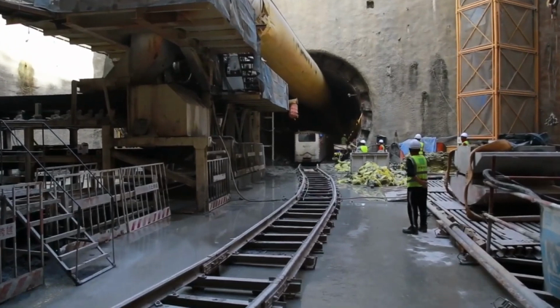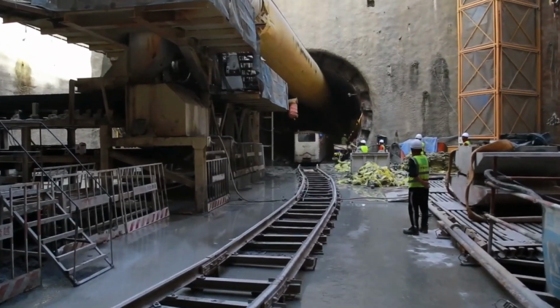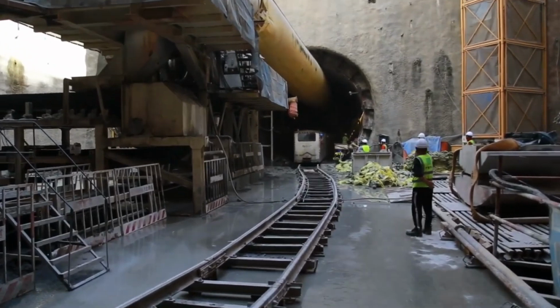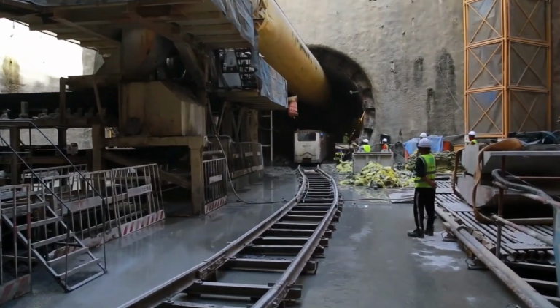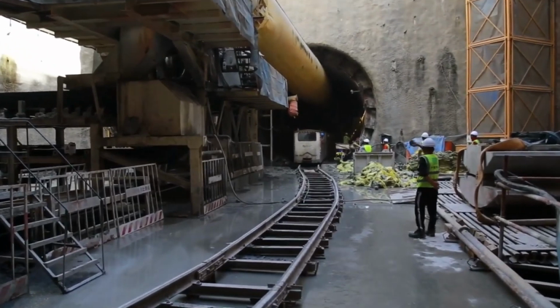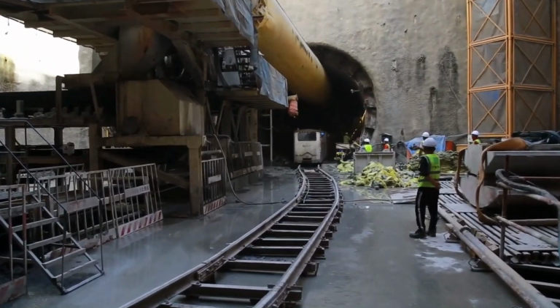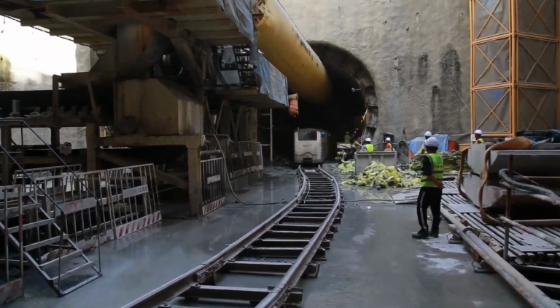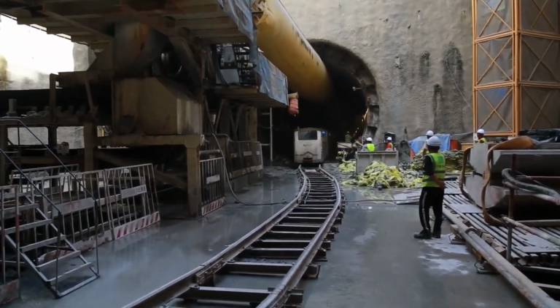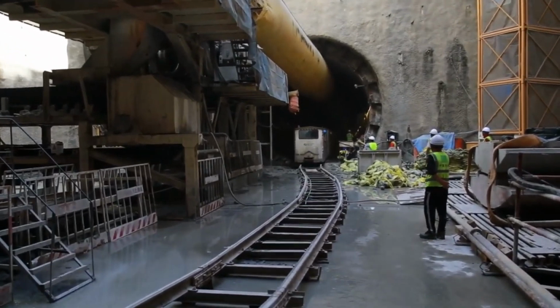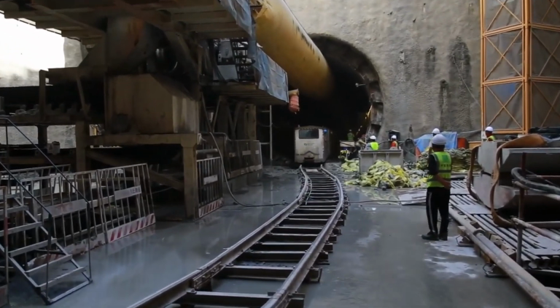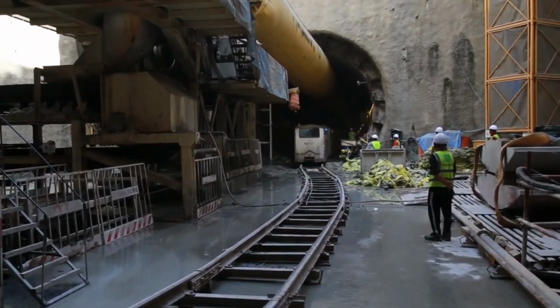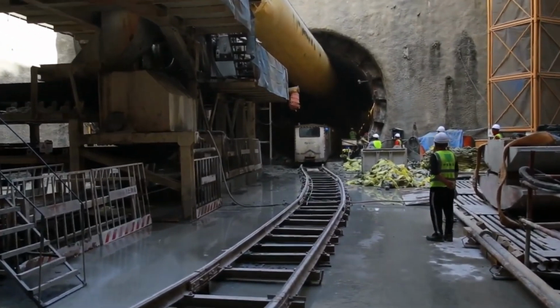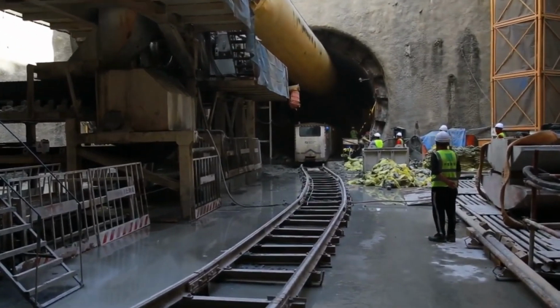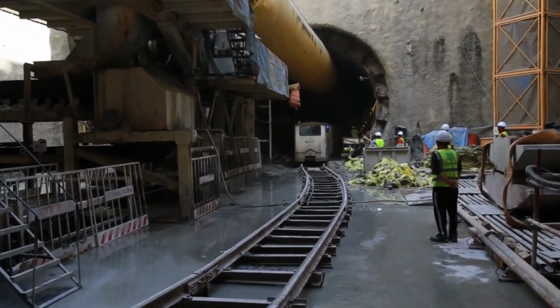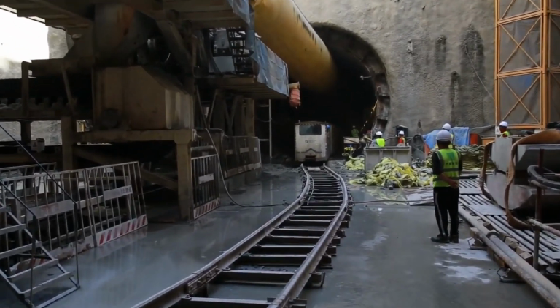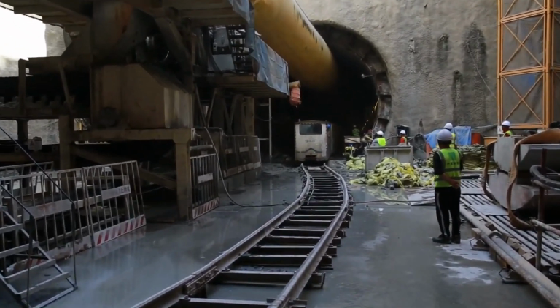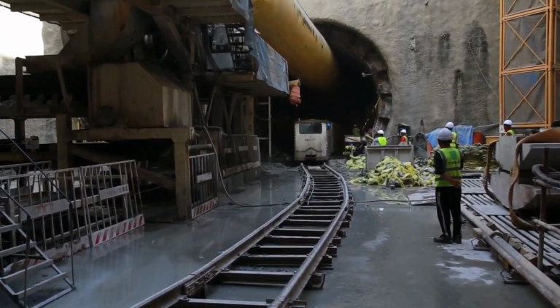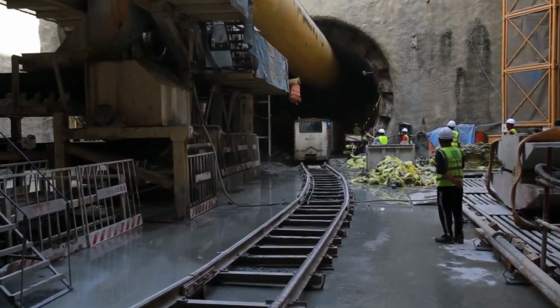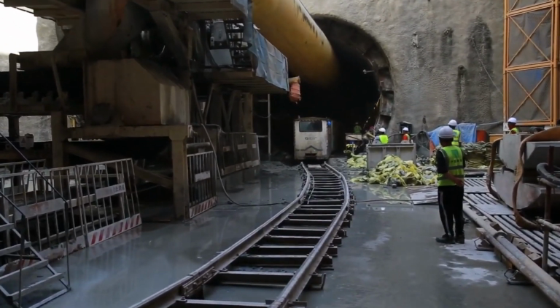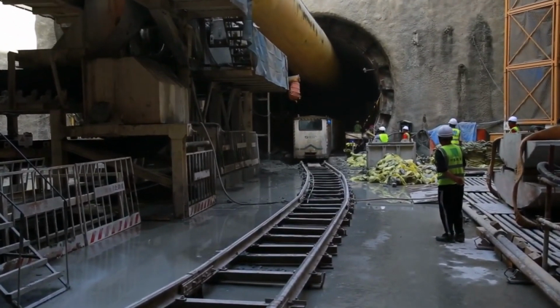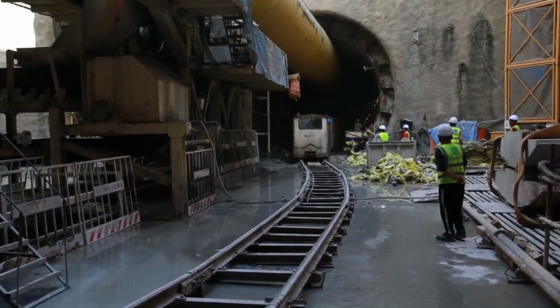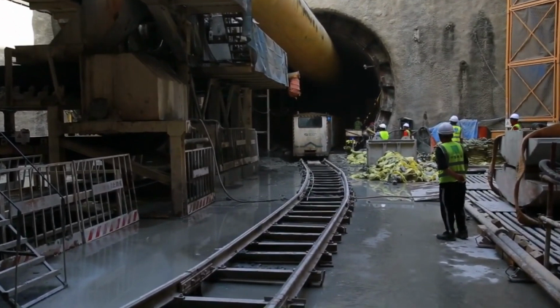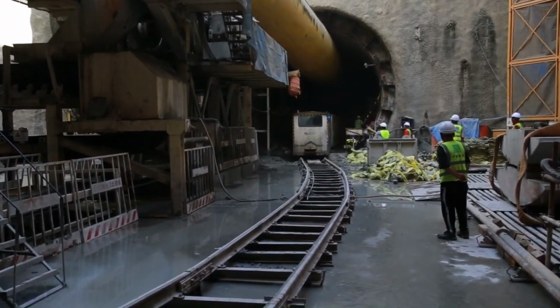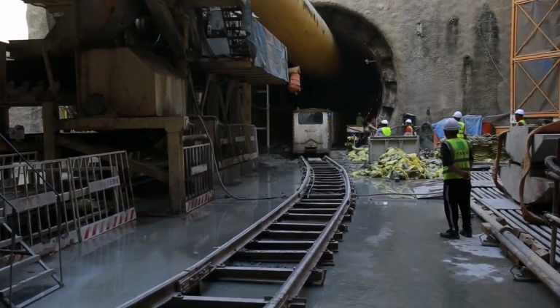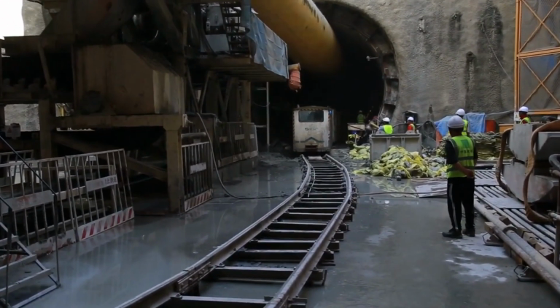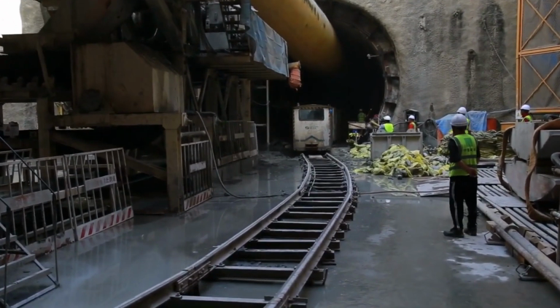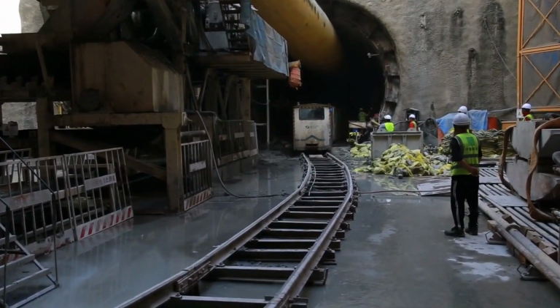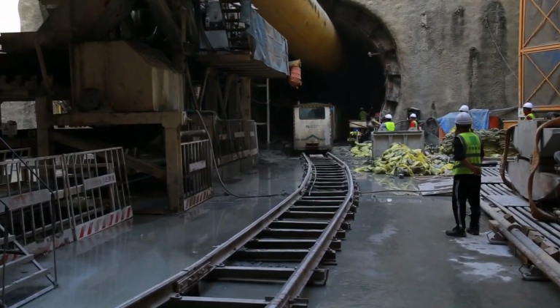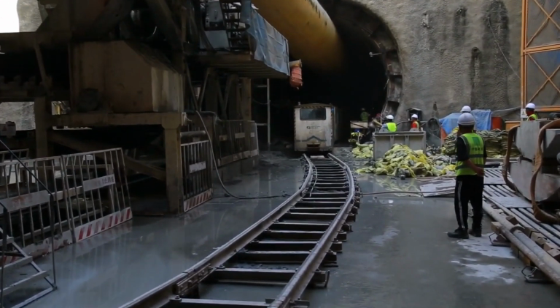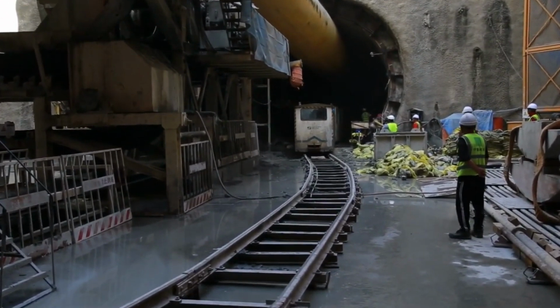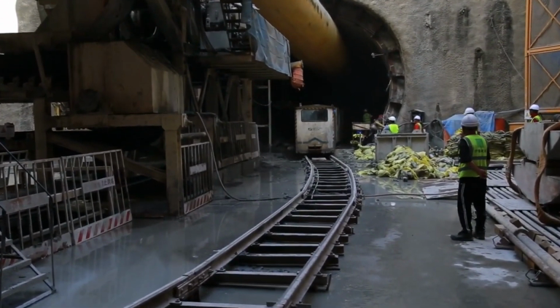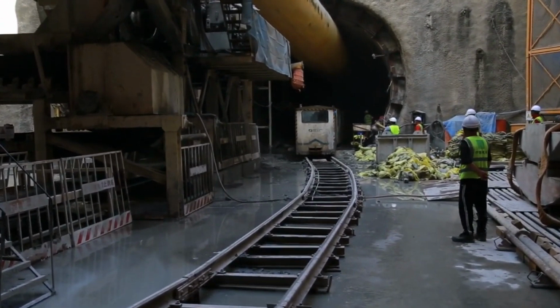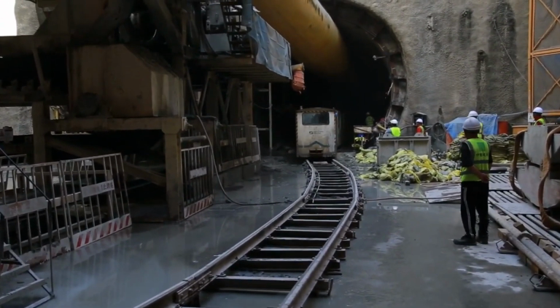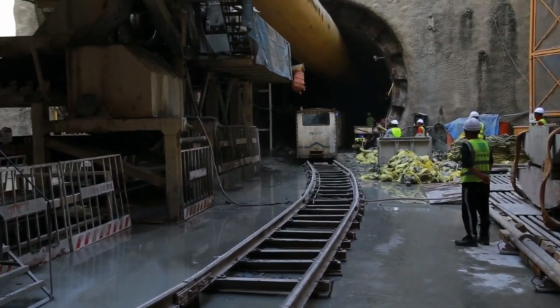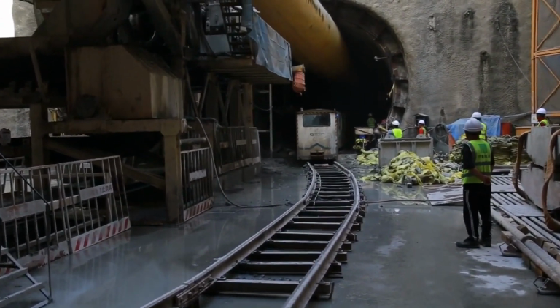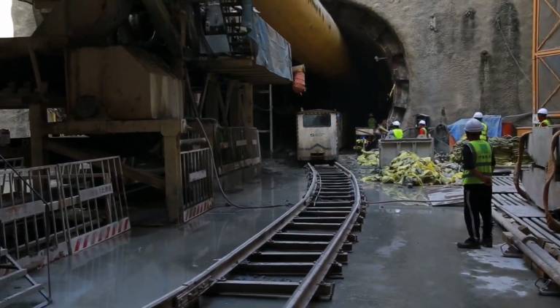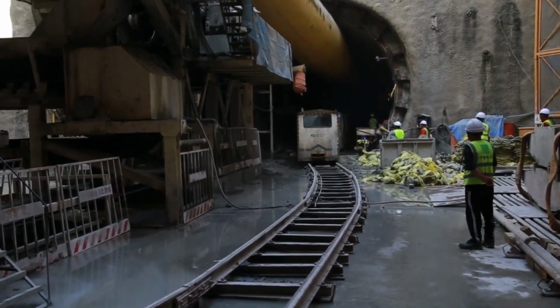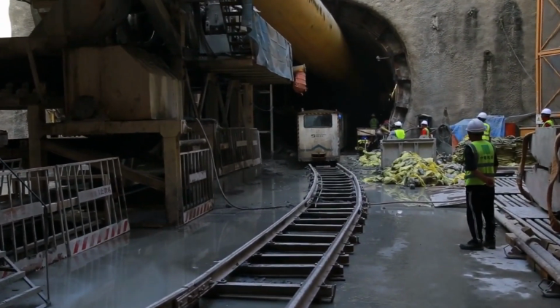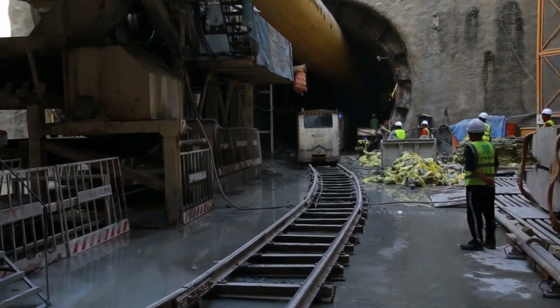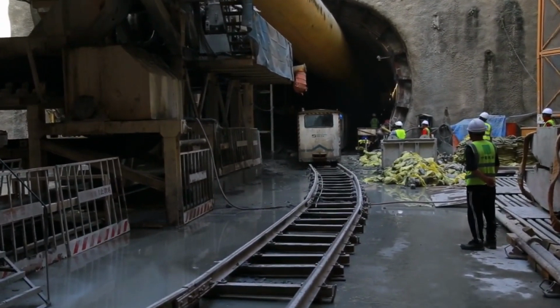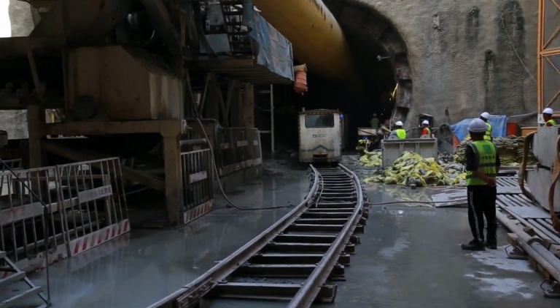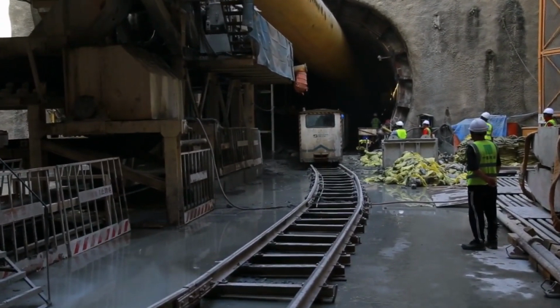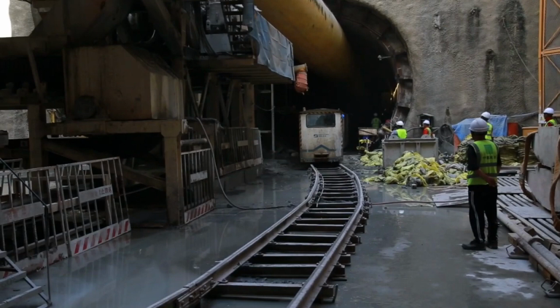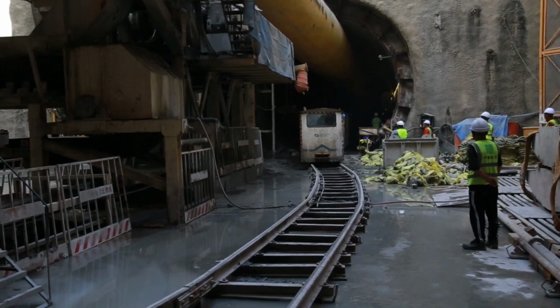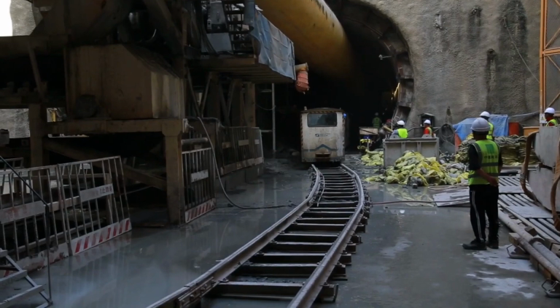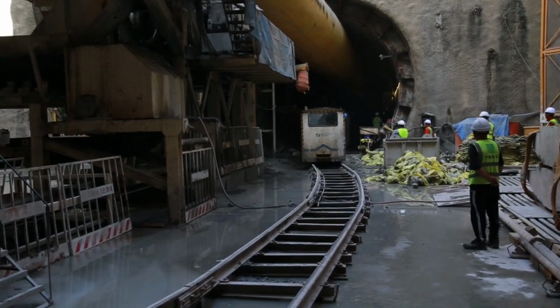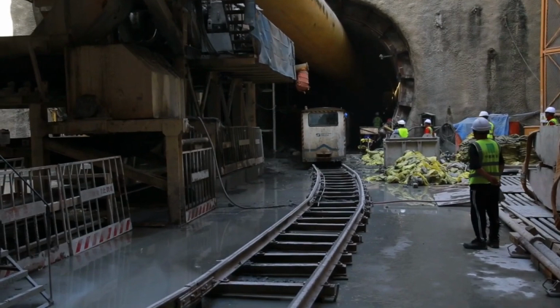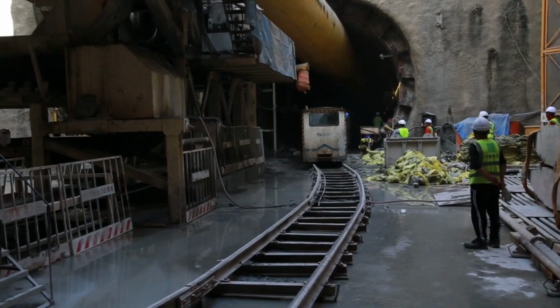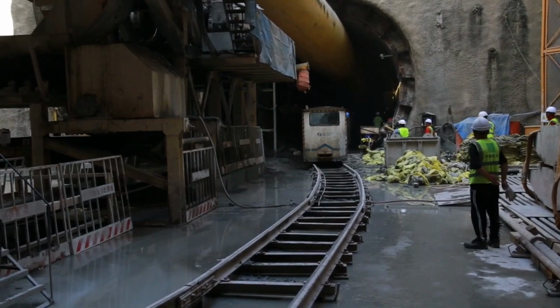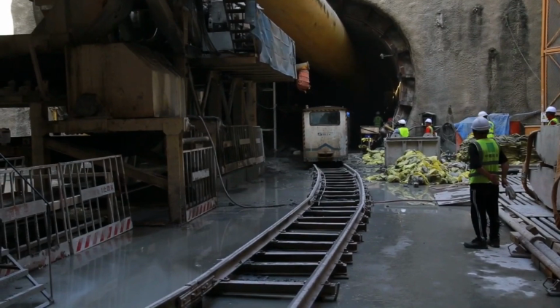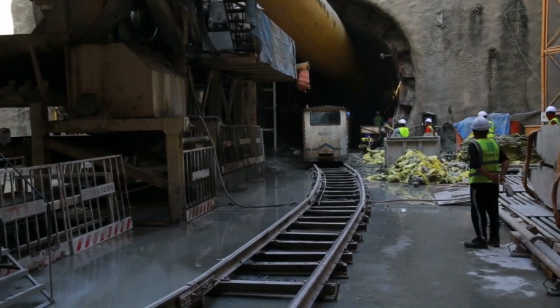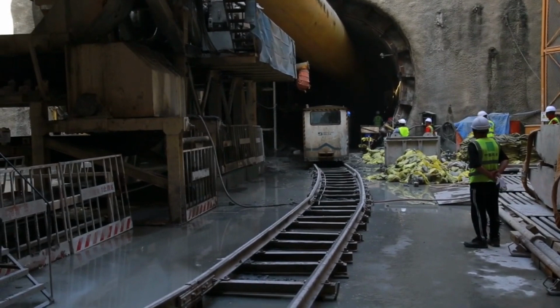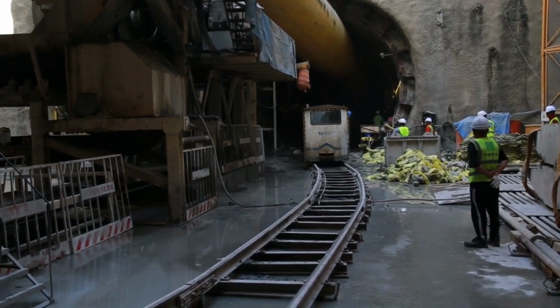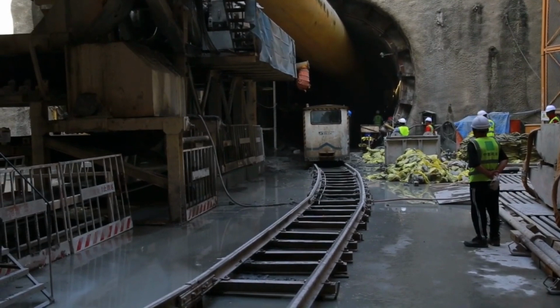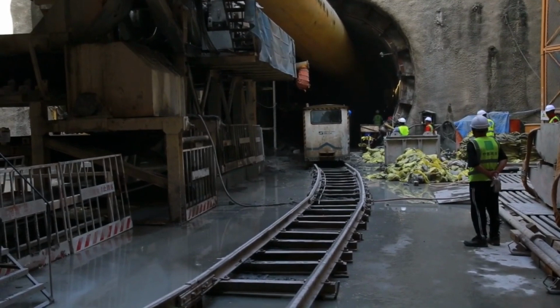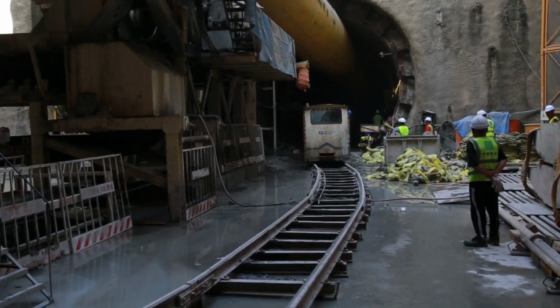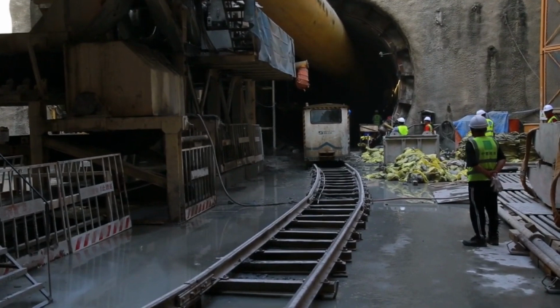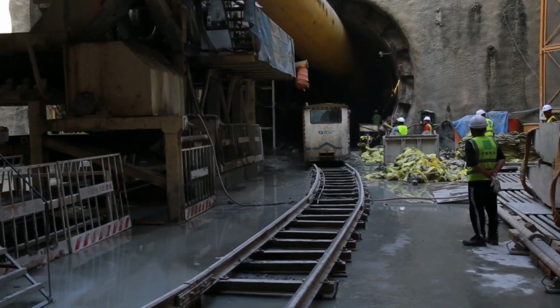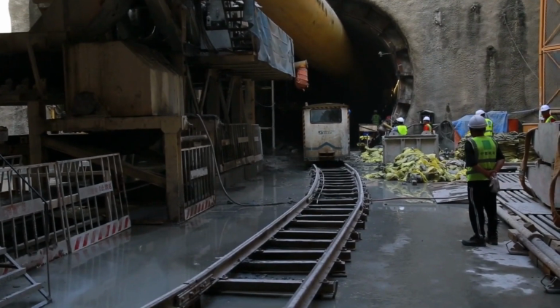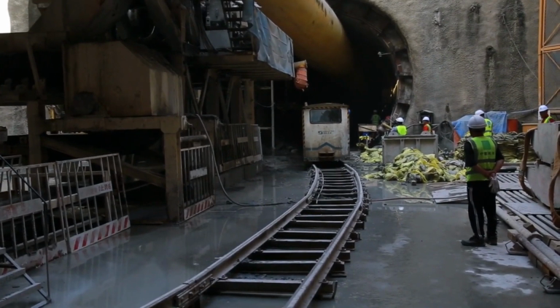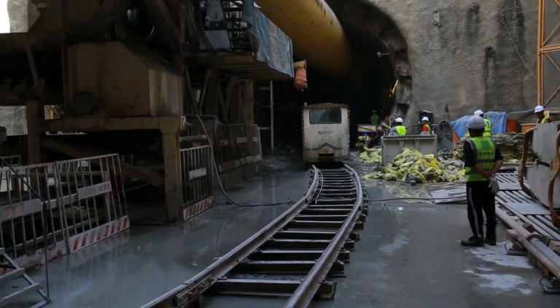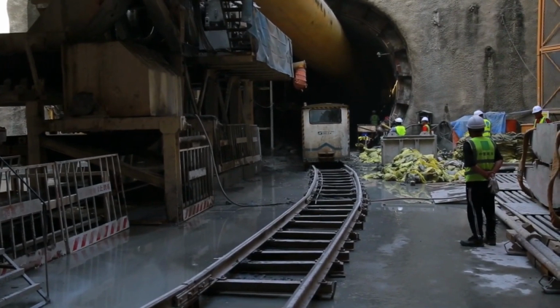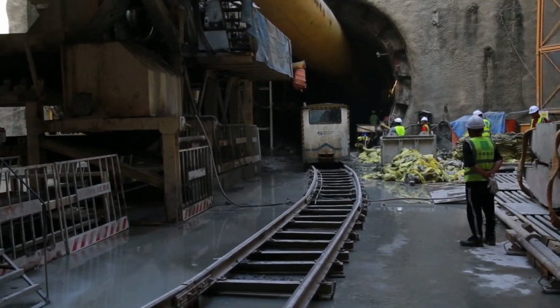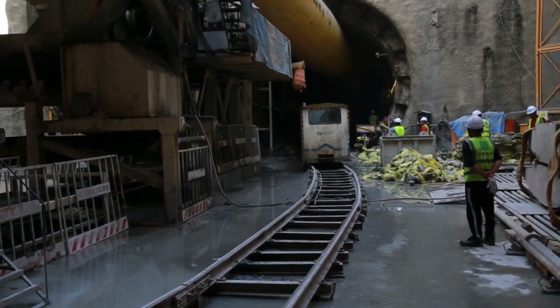This is the tunnel inlet that was excavated by the TBM. The TBM is now inside this tunnel and keeps going.